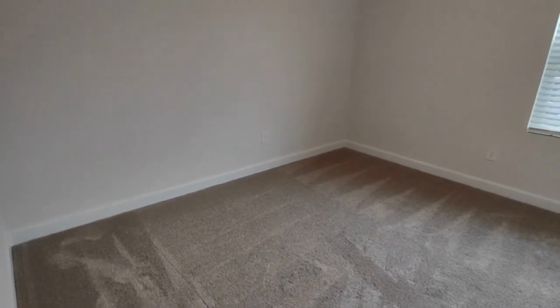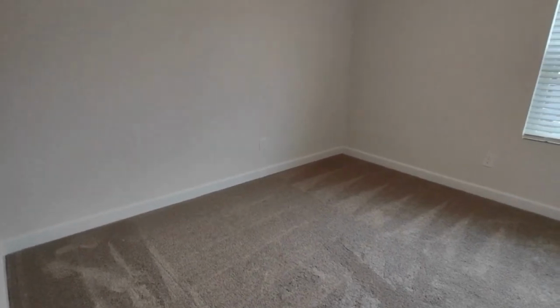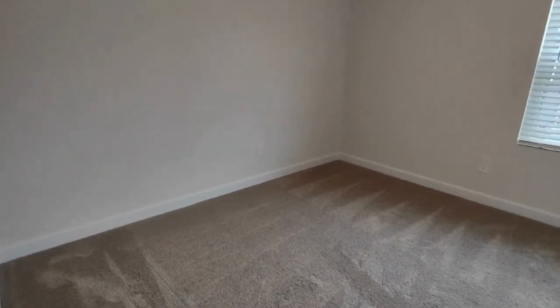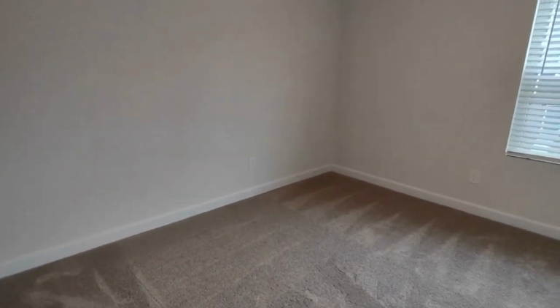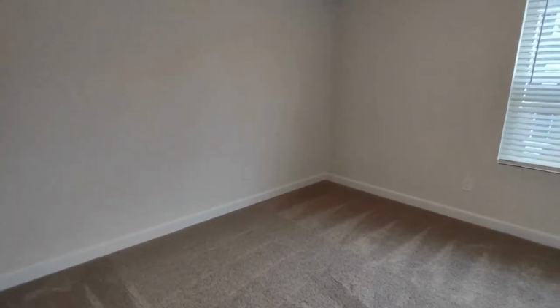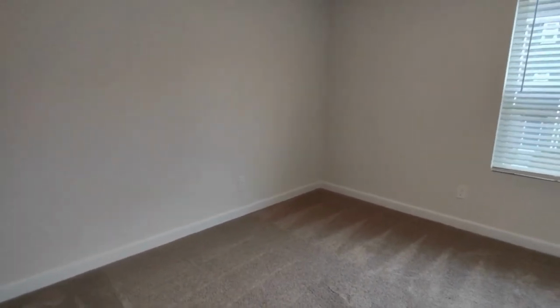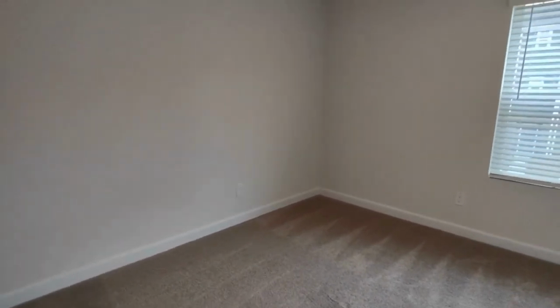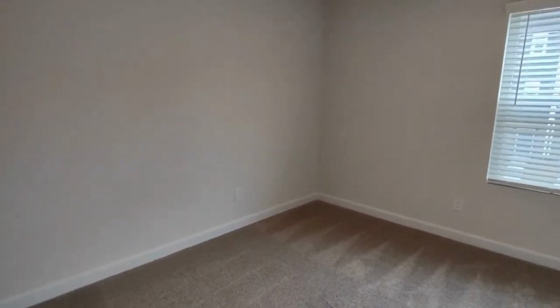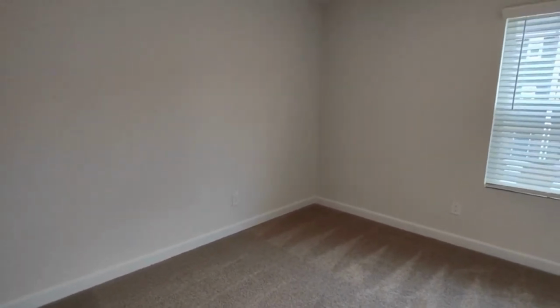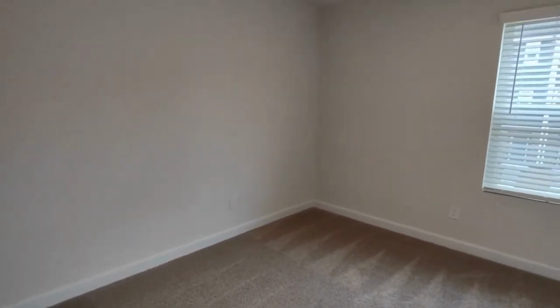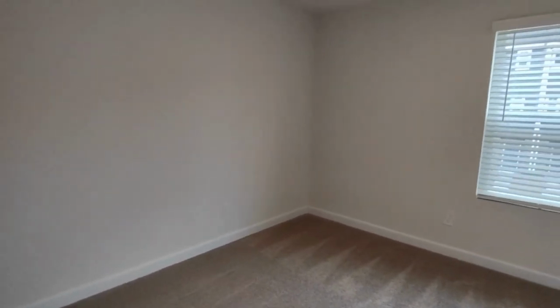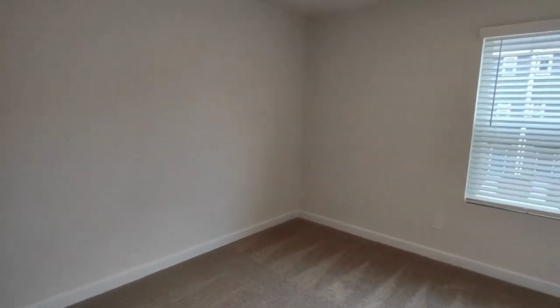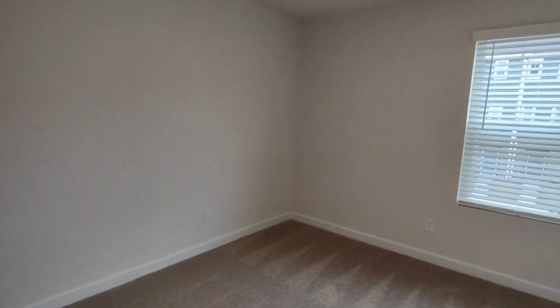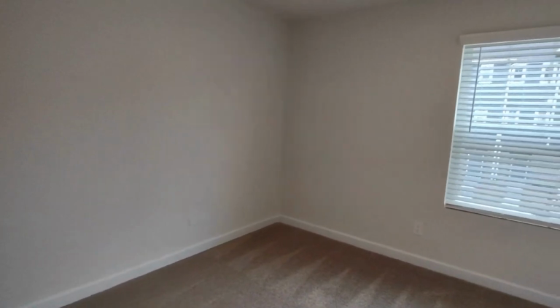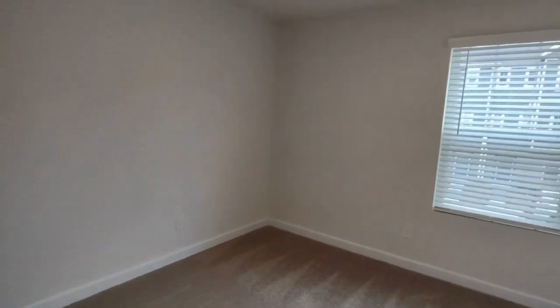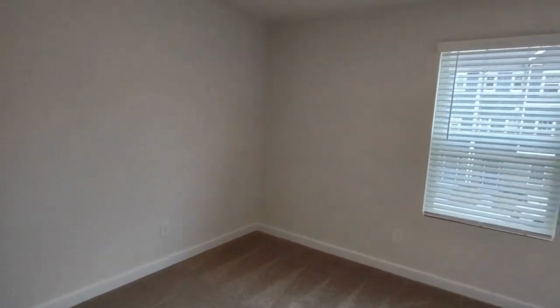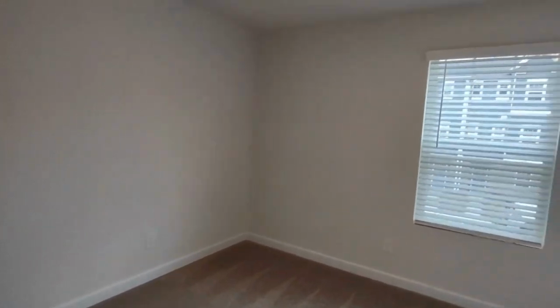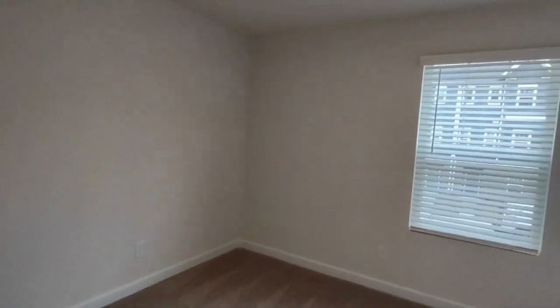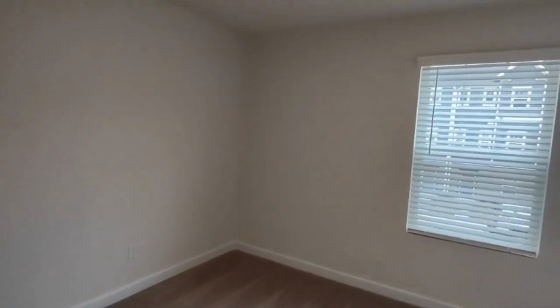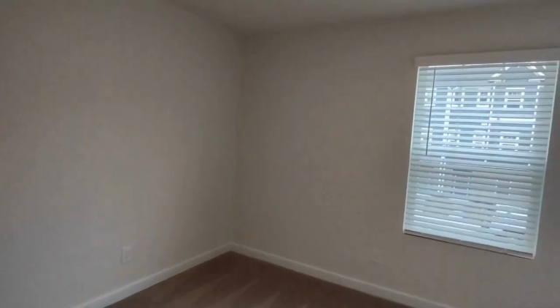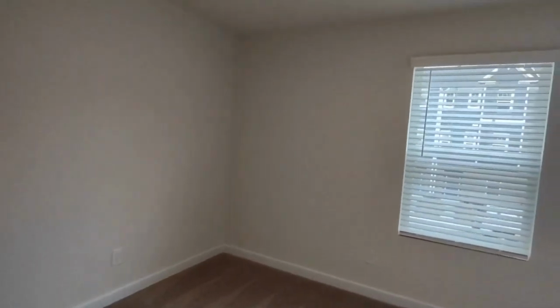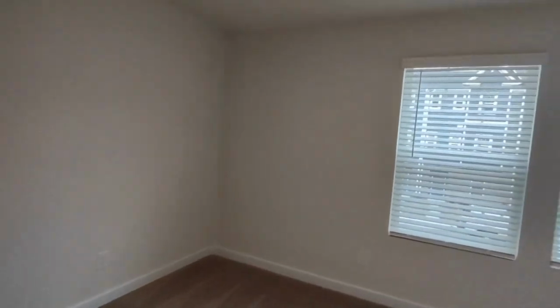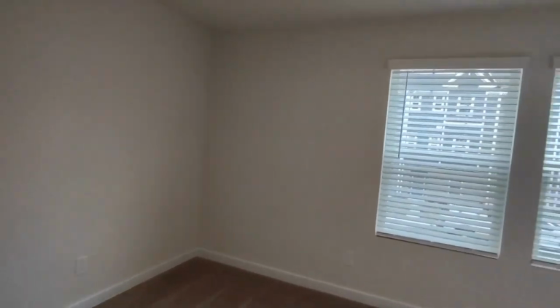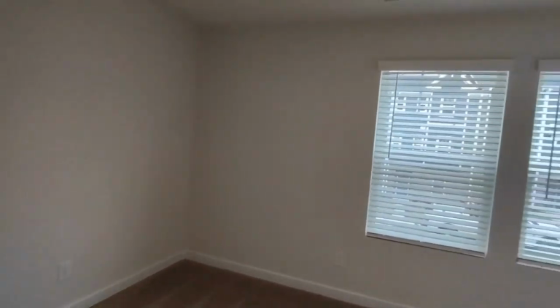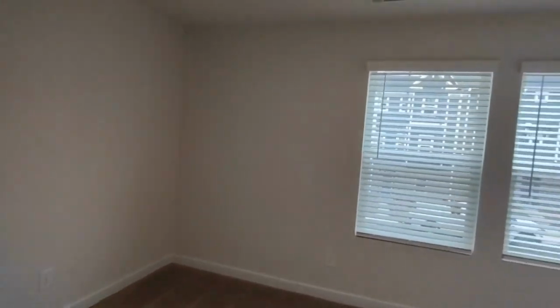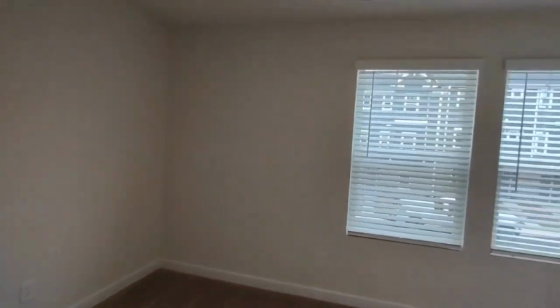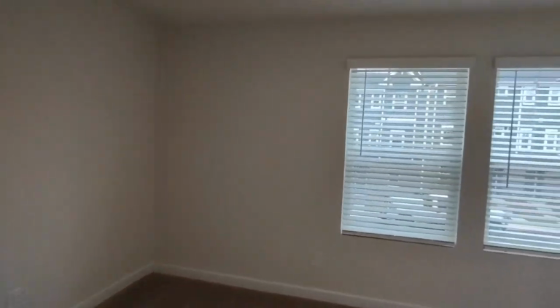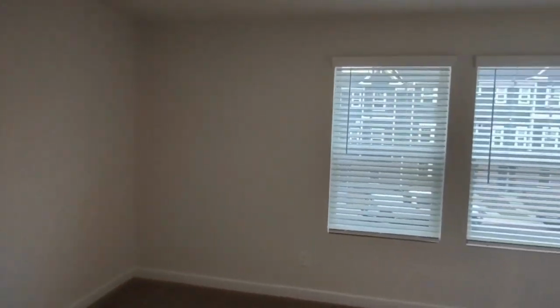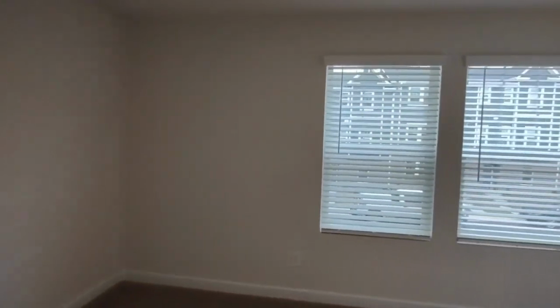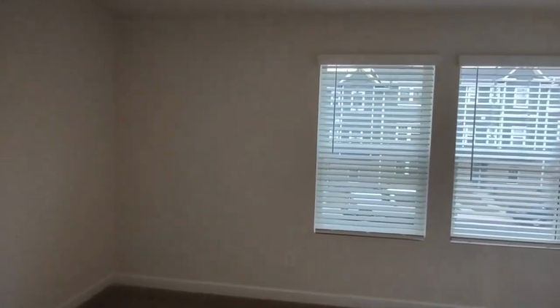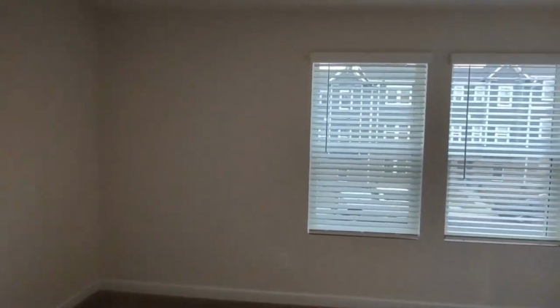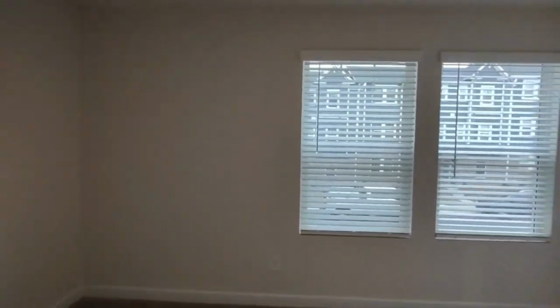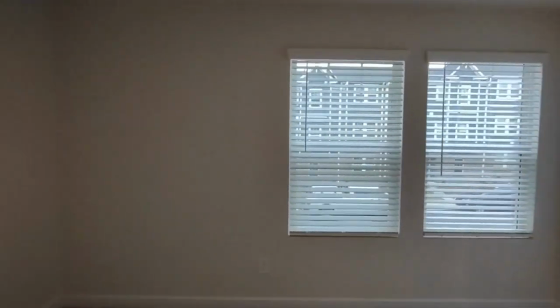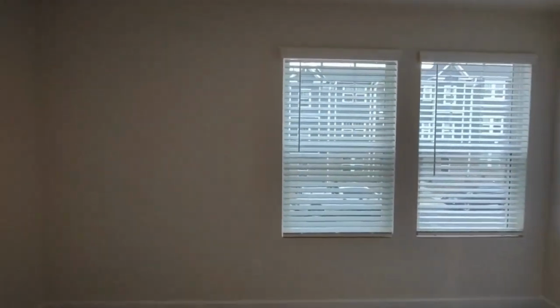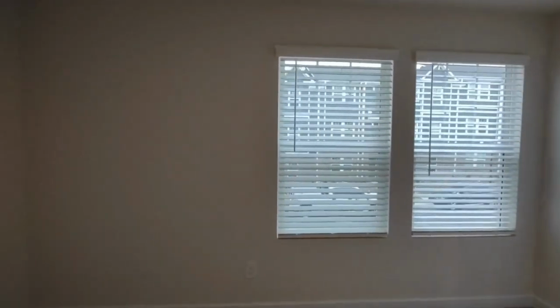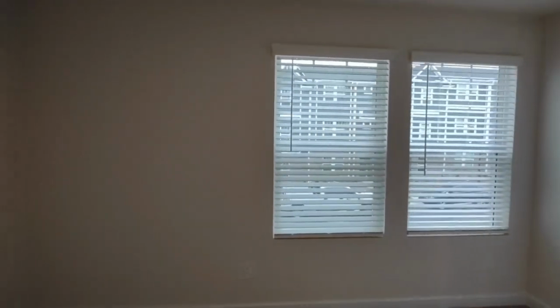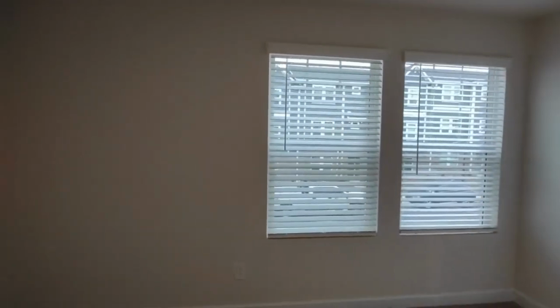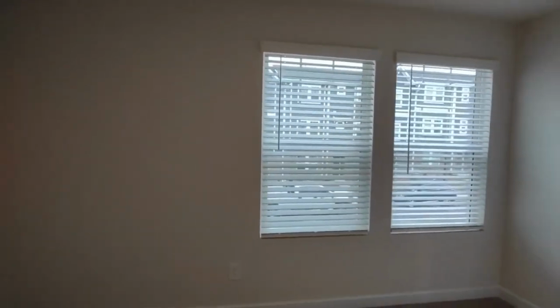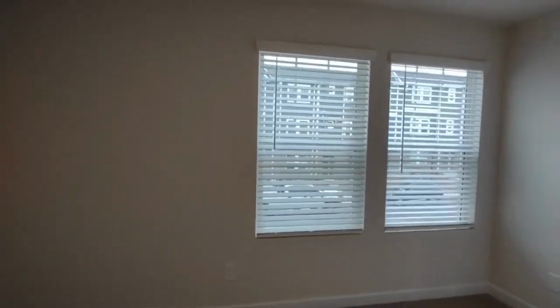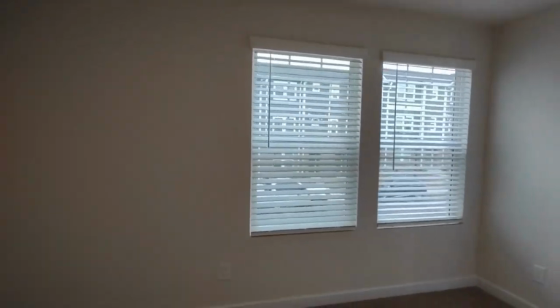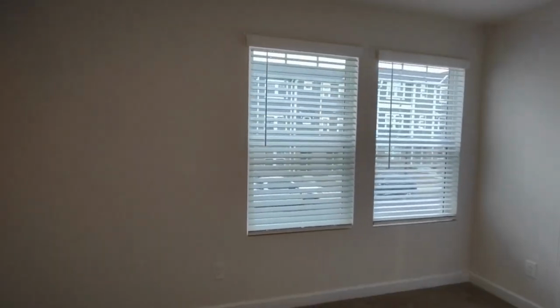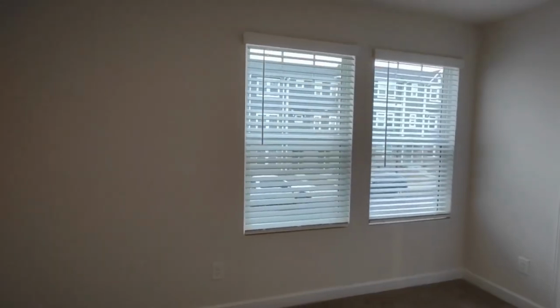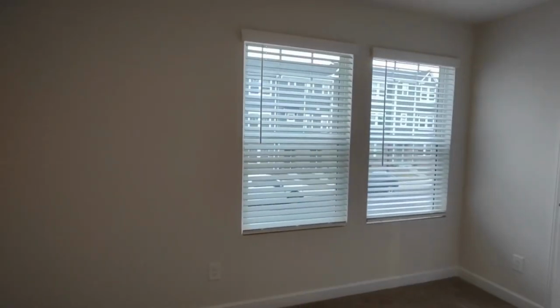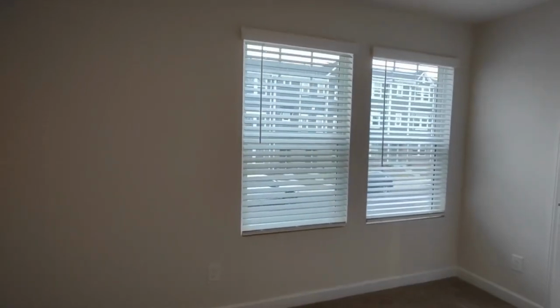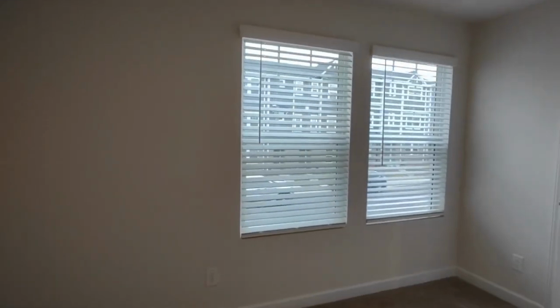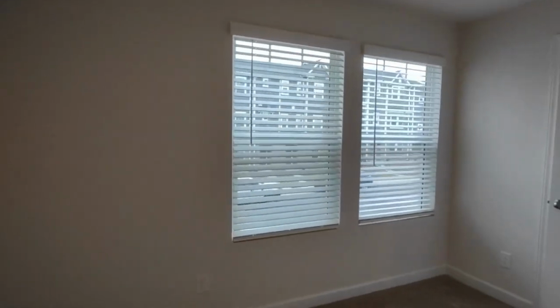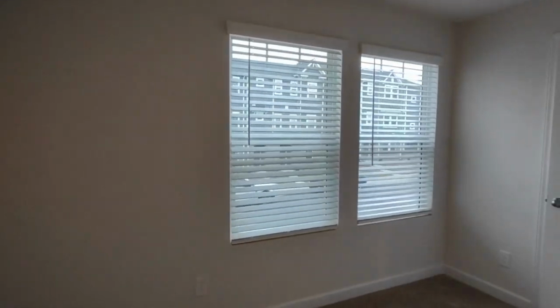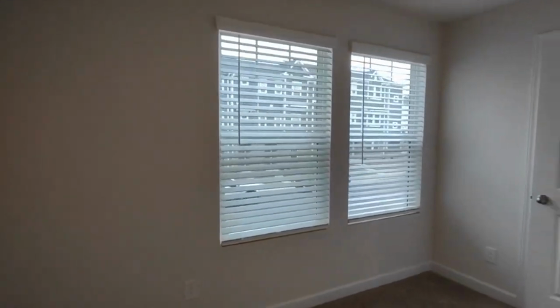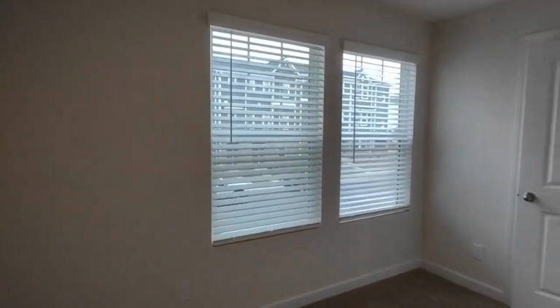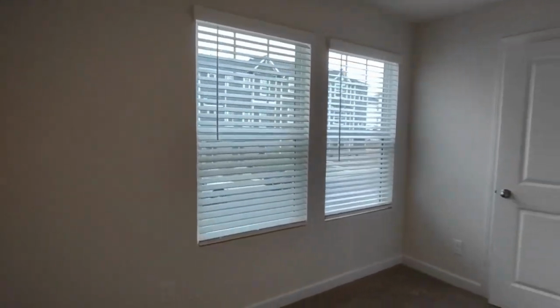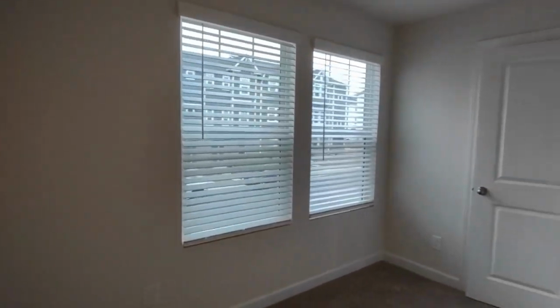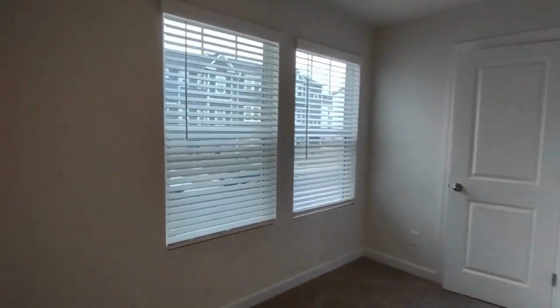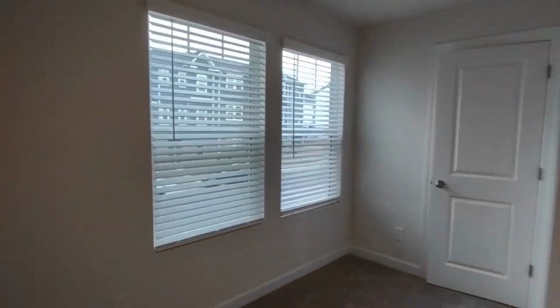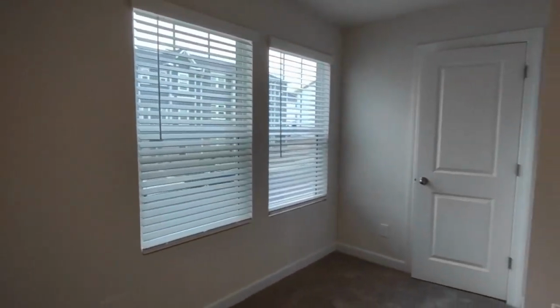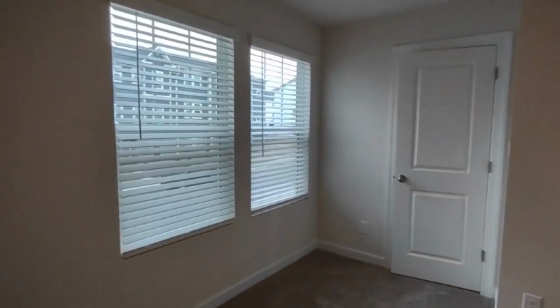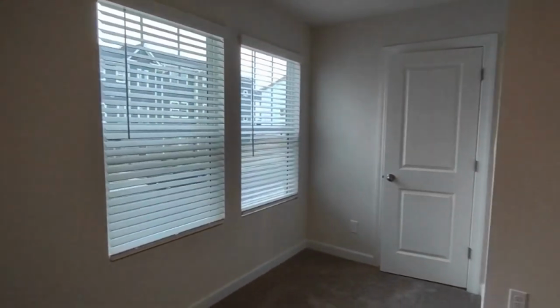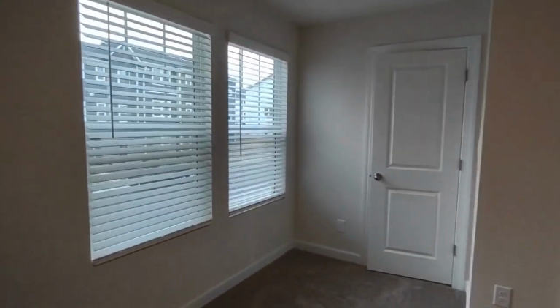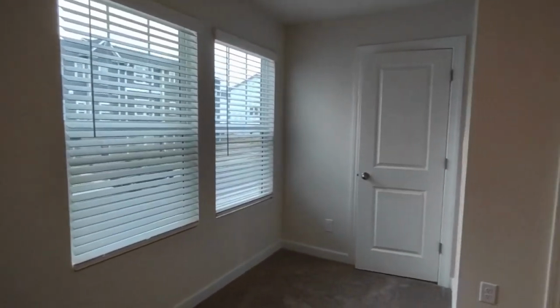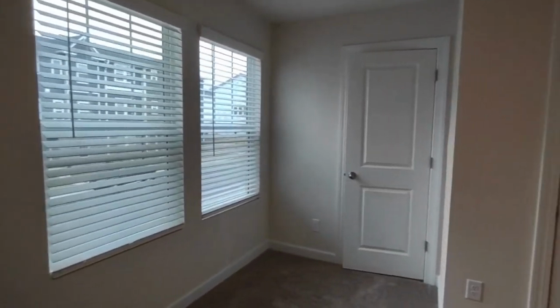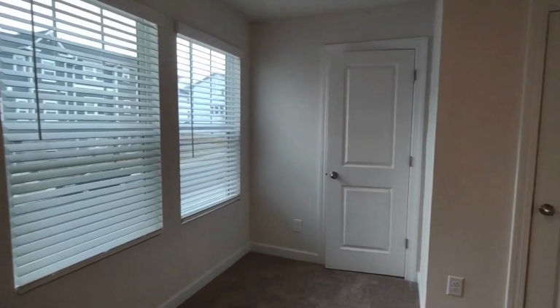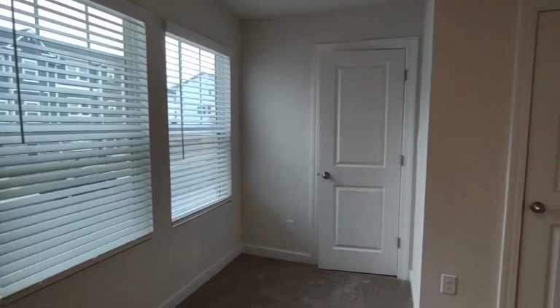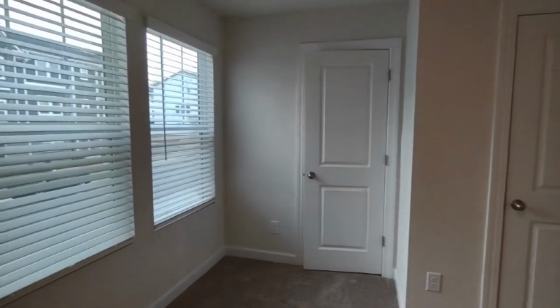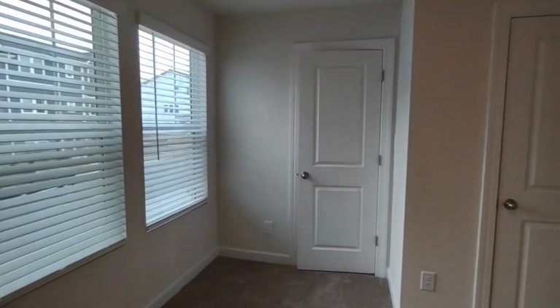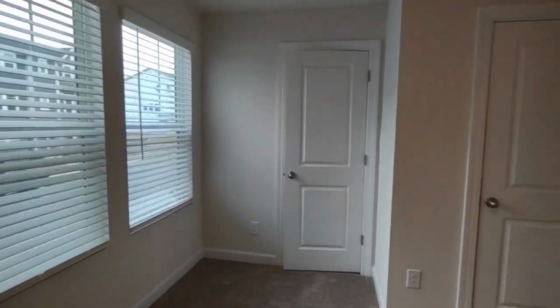Bedroom number three has a unique shape, two front-facing windows, and a large closet.